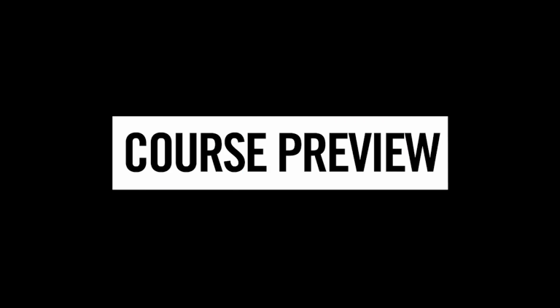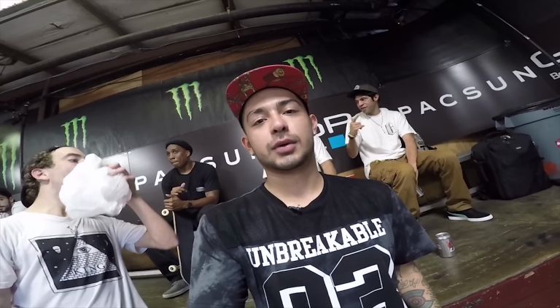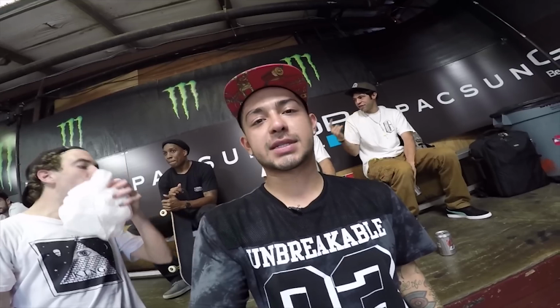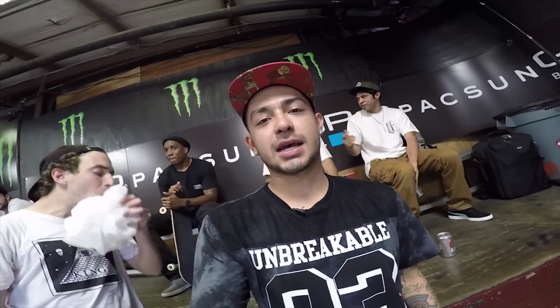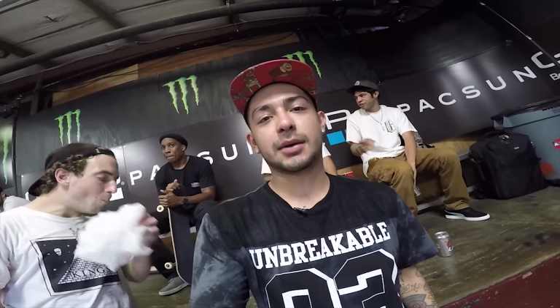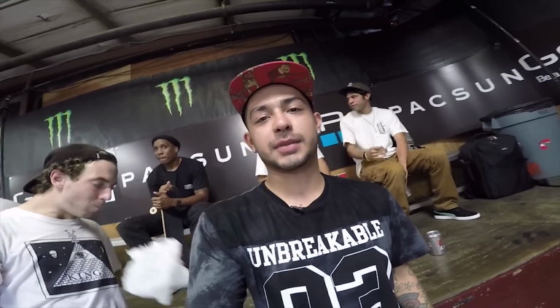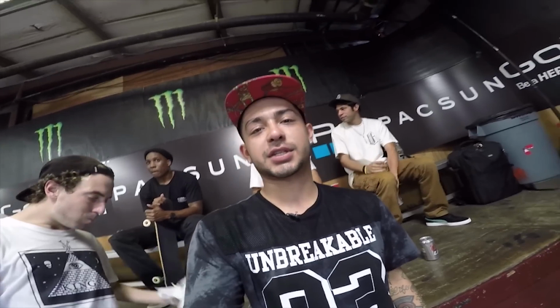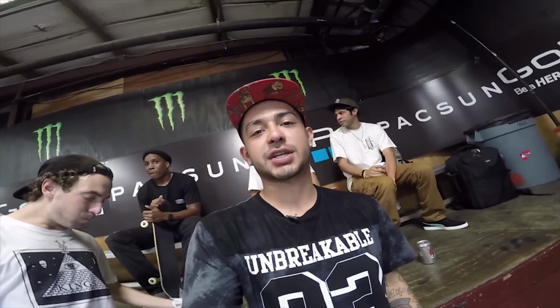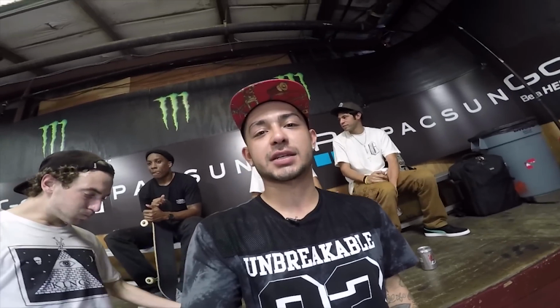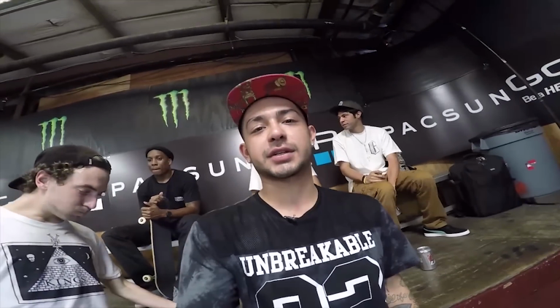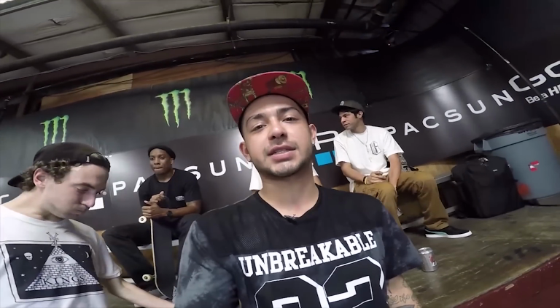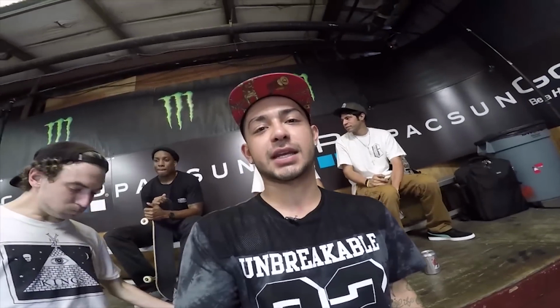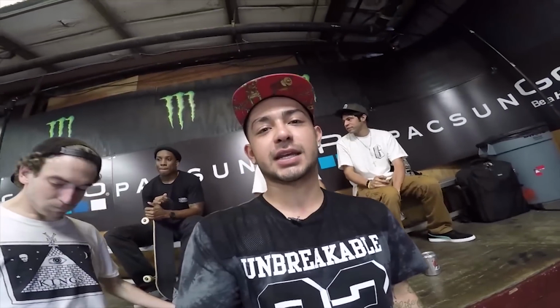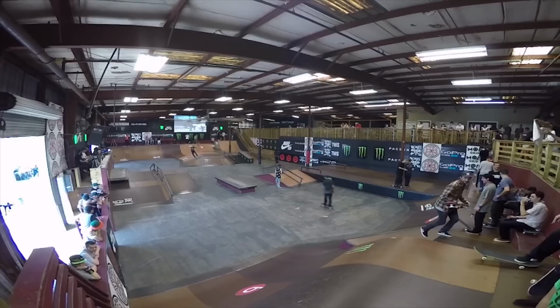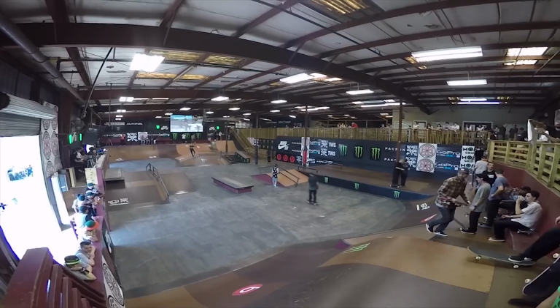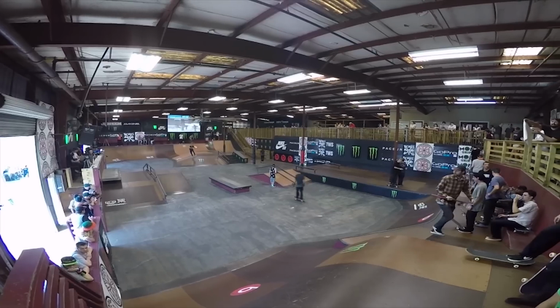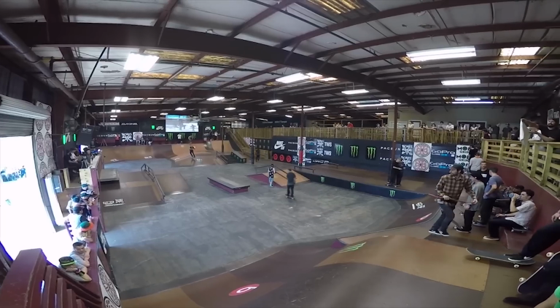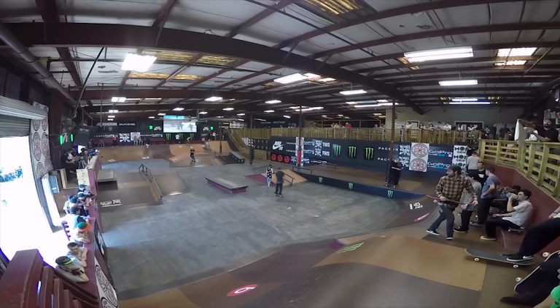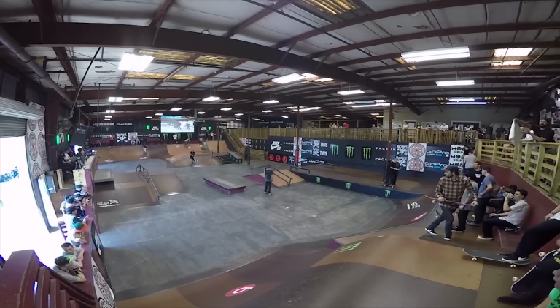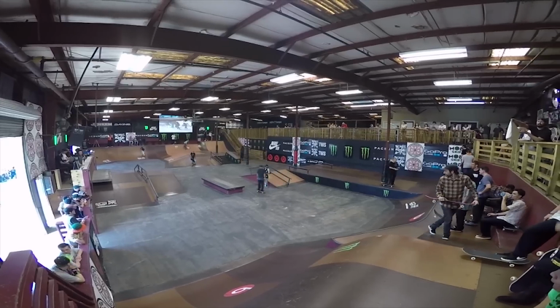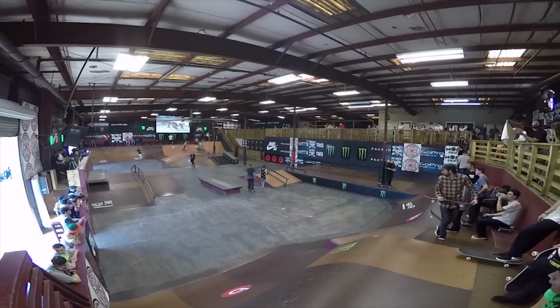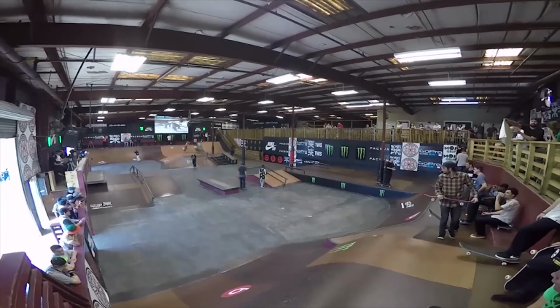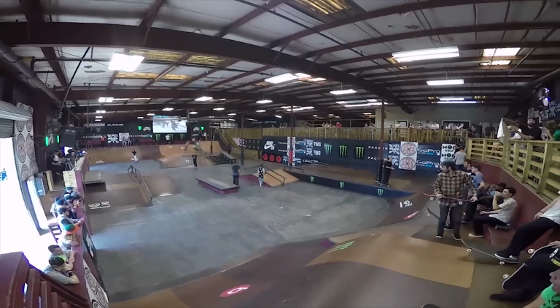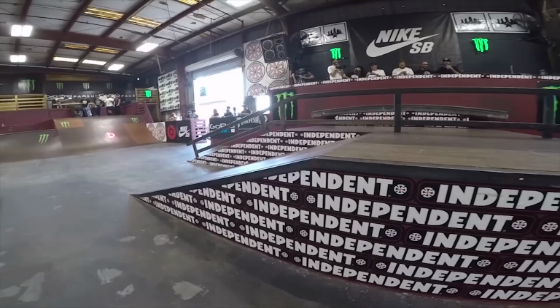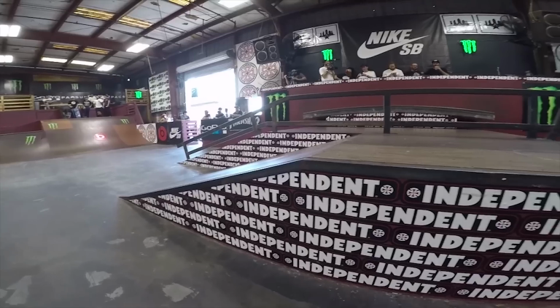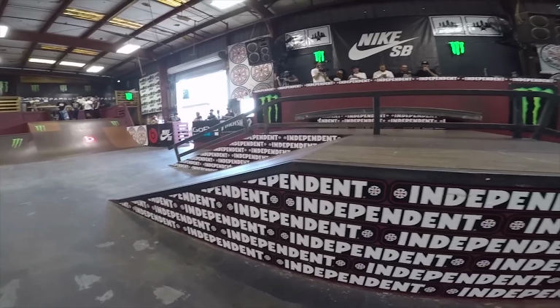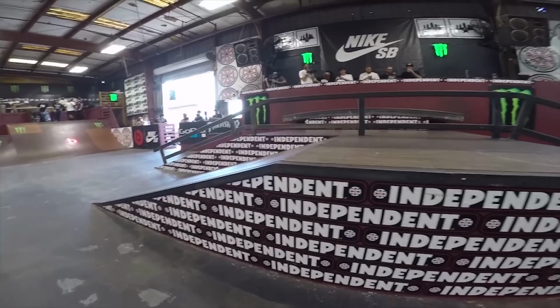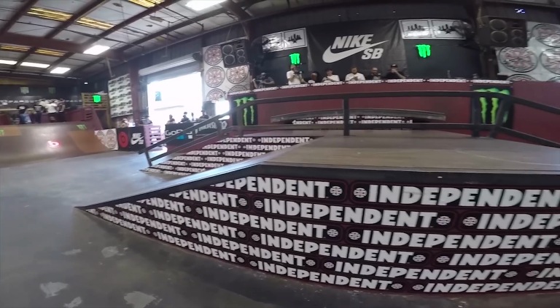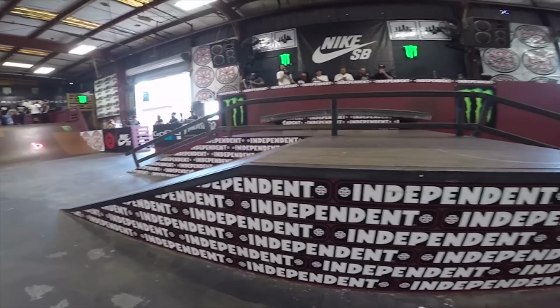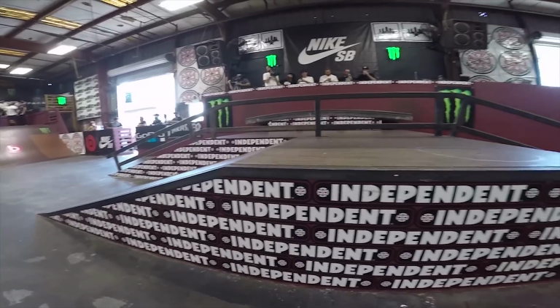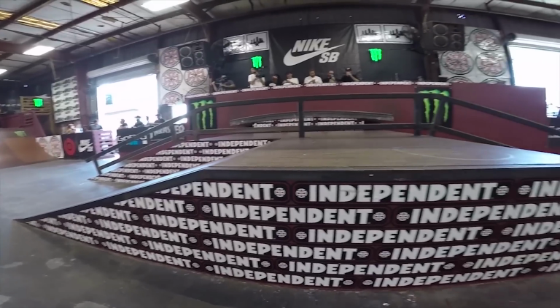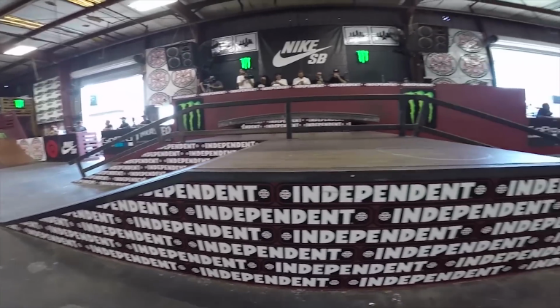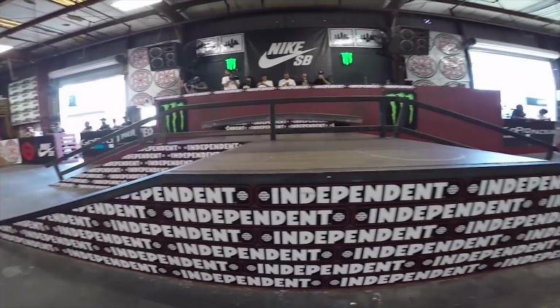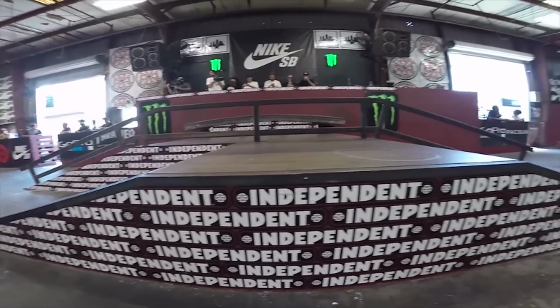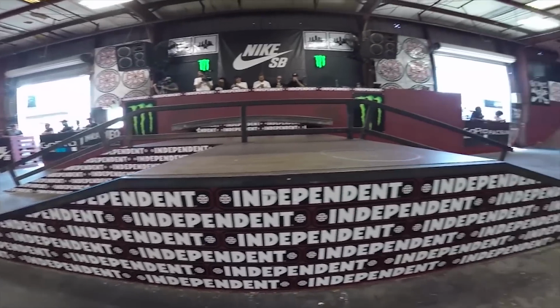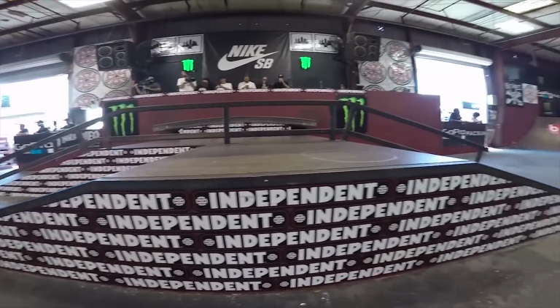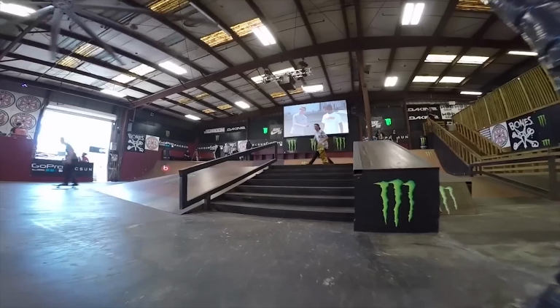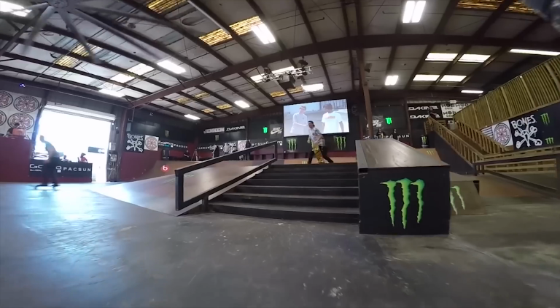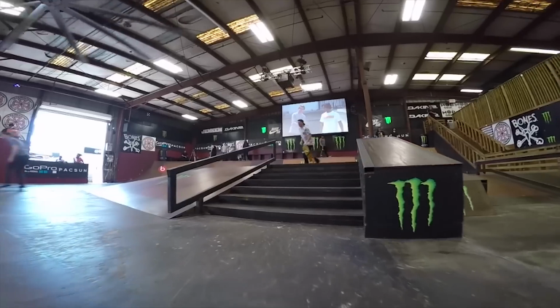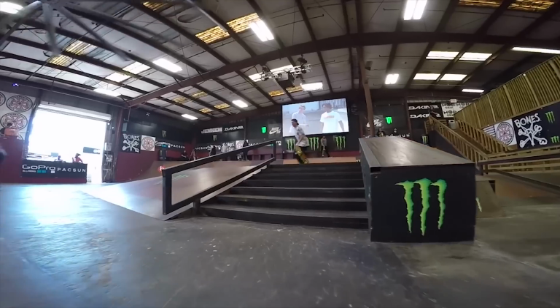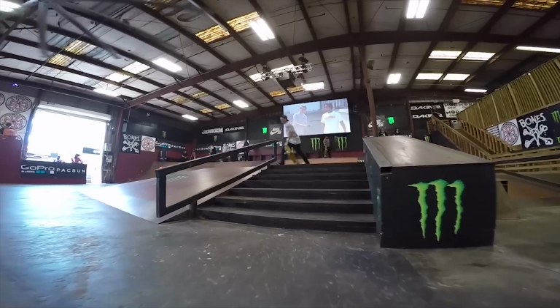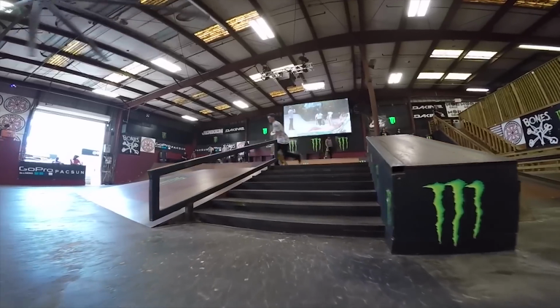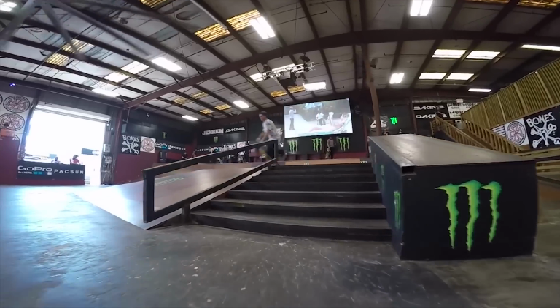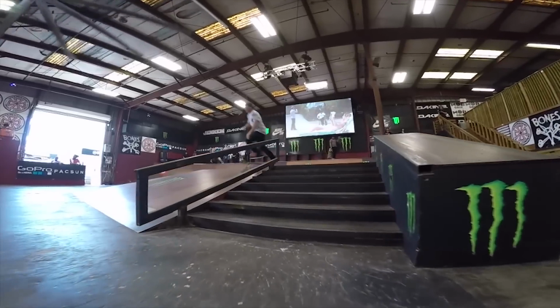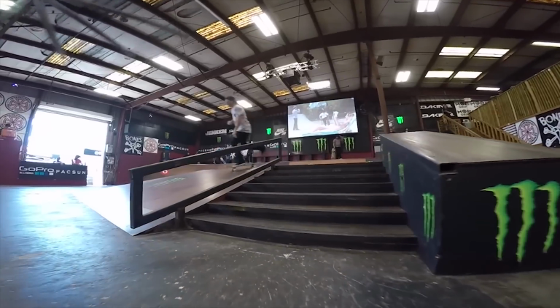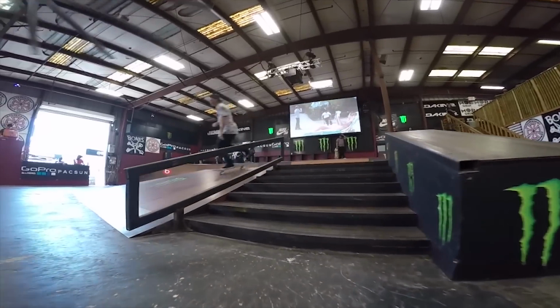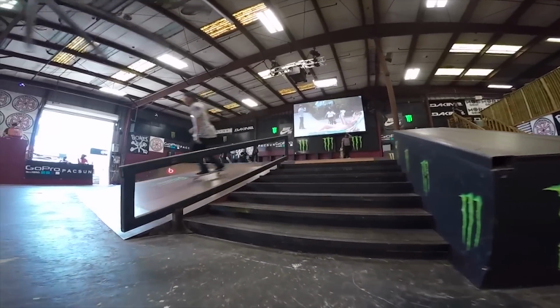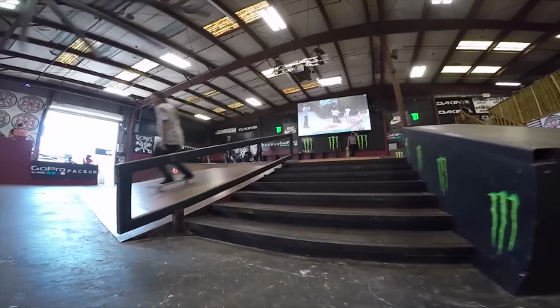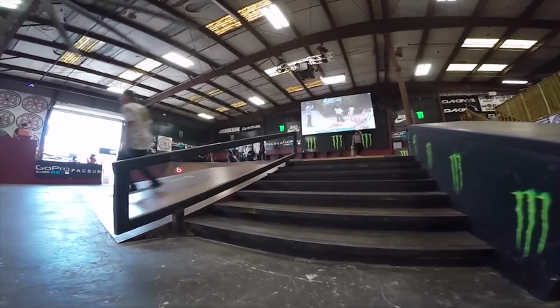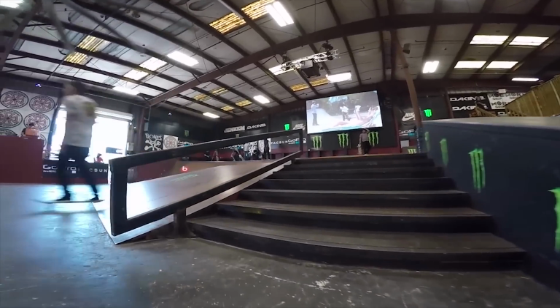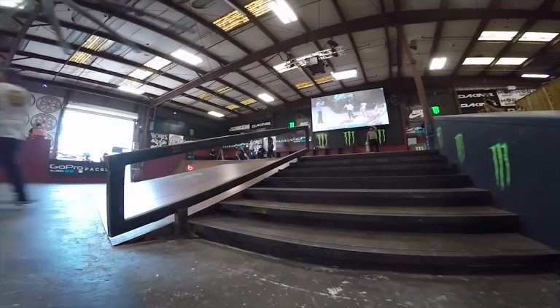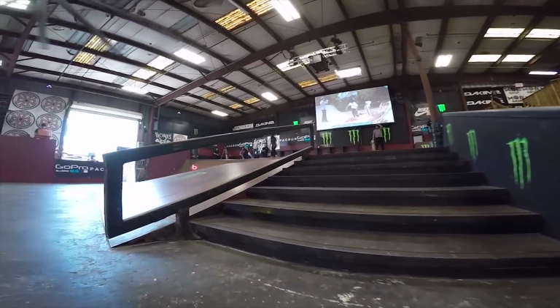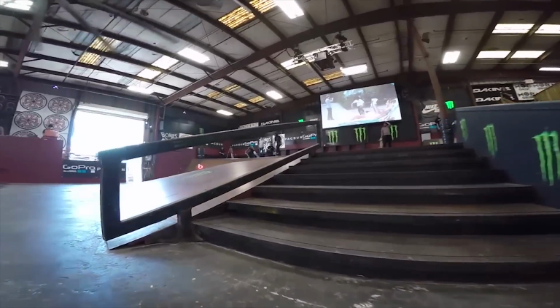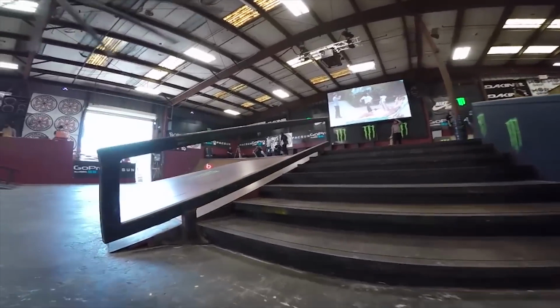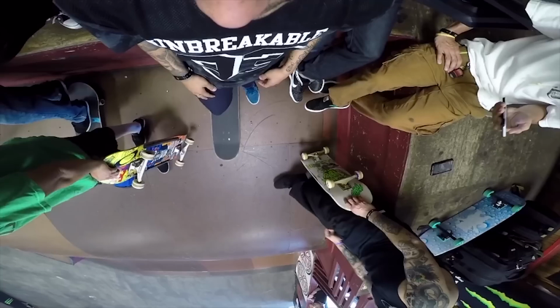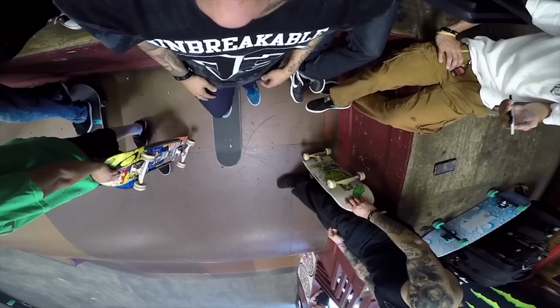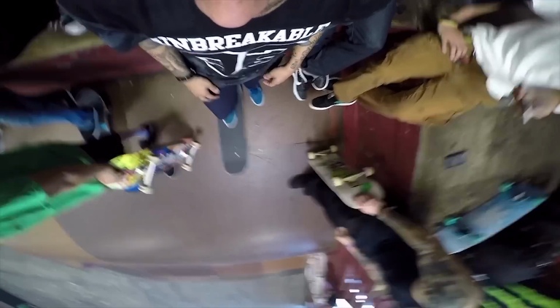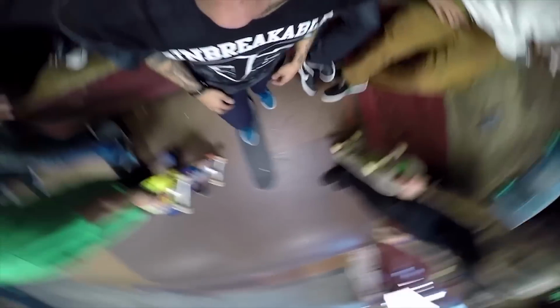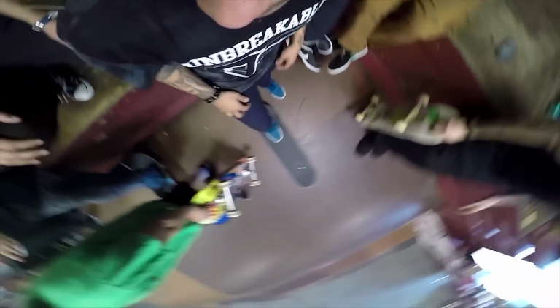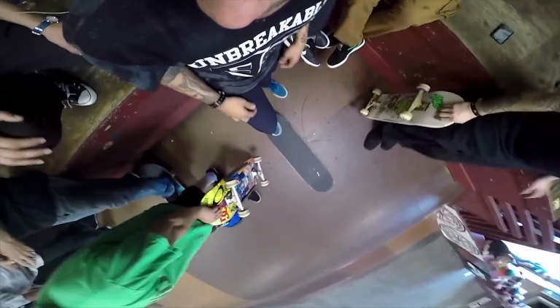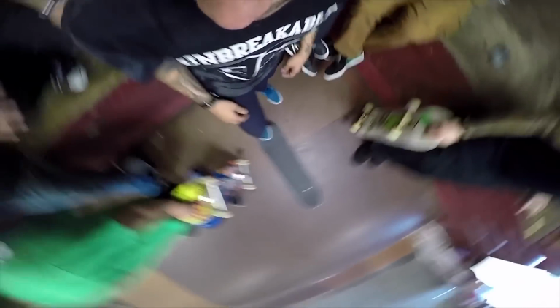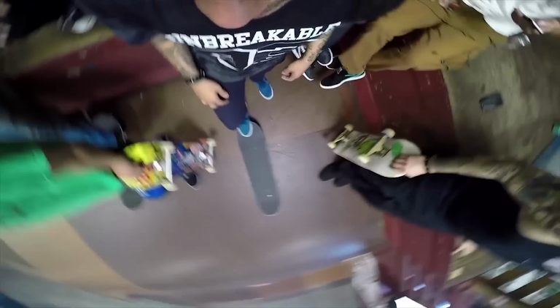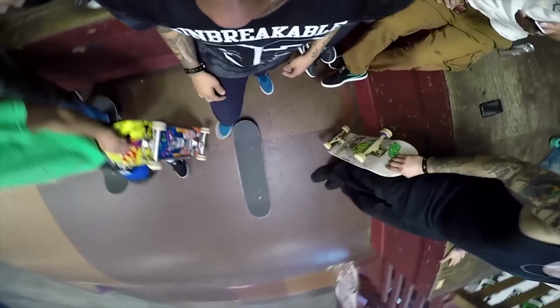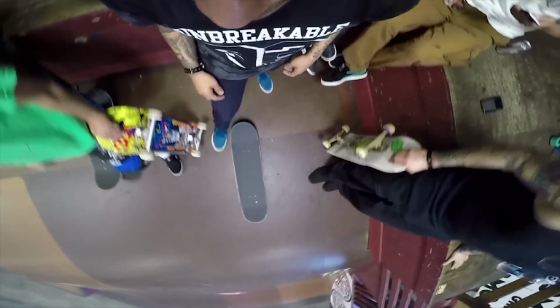What's up? This is Chaz Ortiz. We're here at Tampa Pro 2015. This is the GoPro Course 3. Alright, well, here we go.